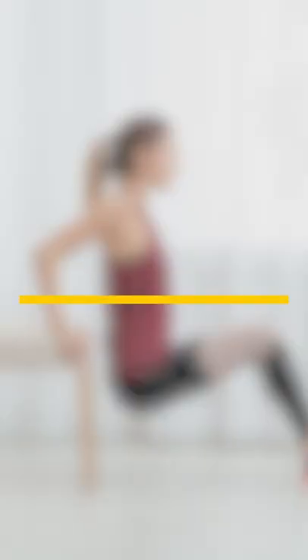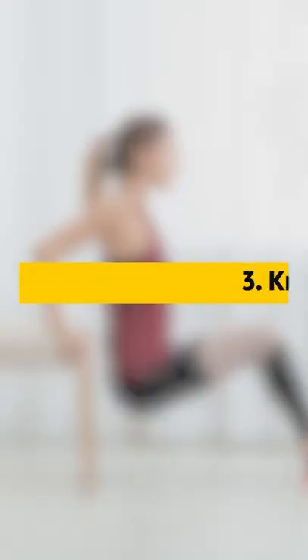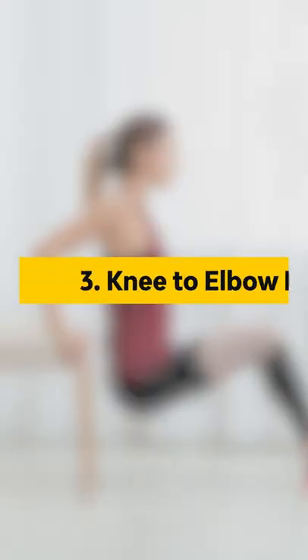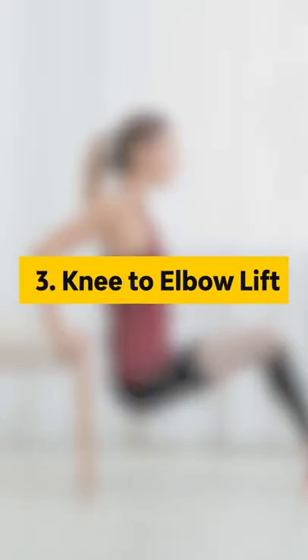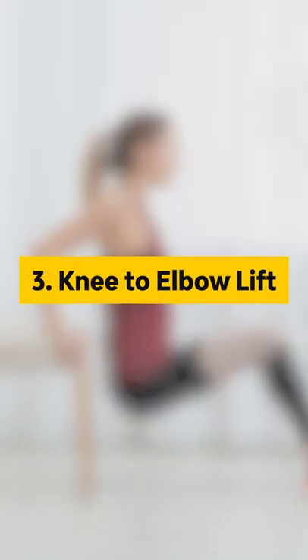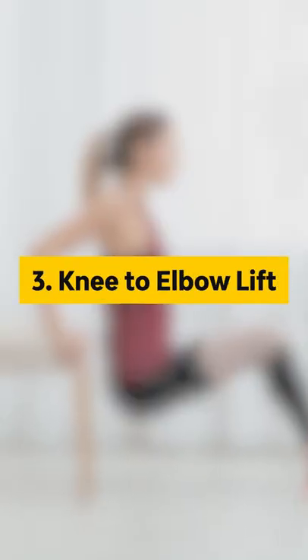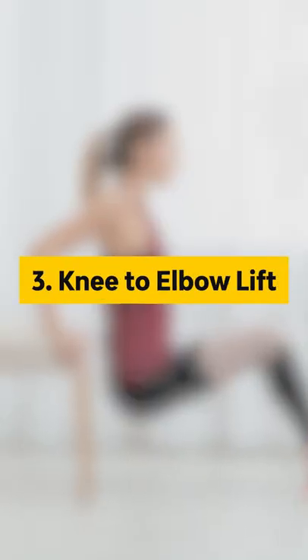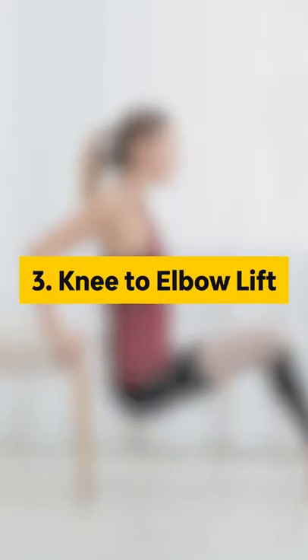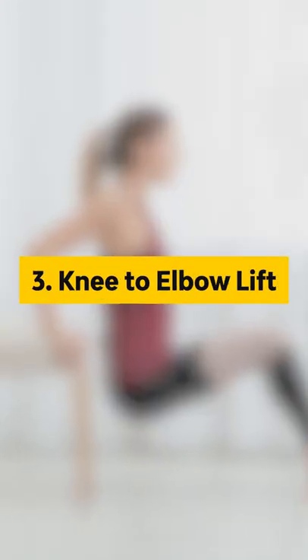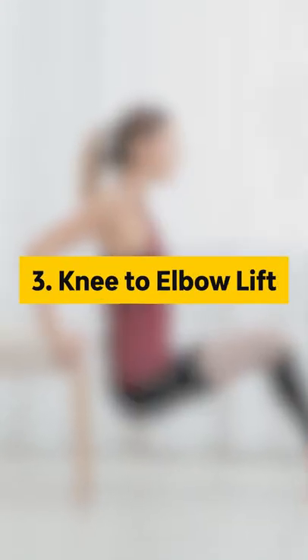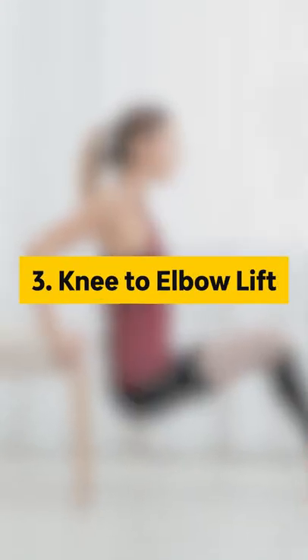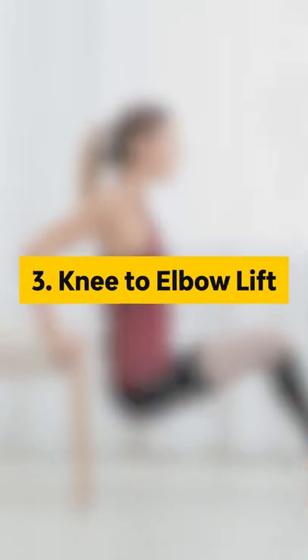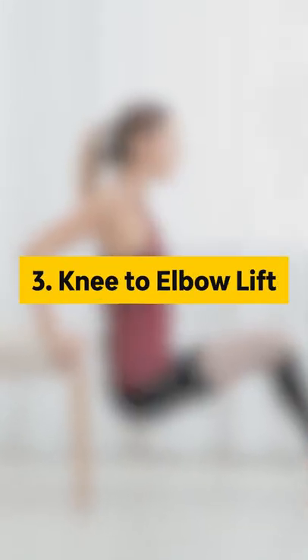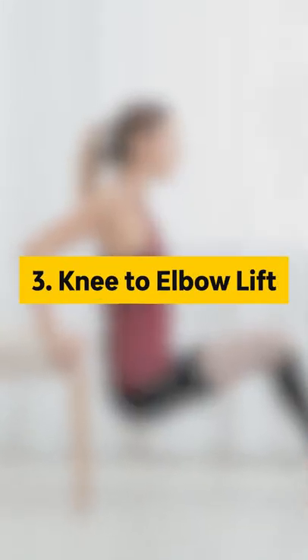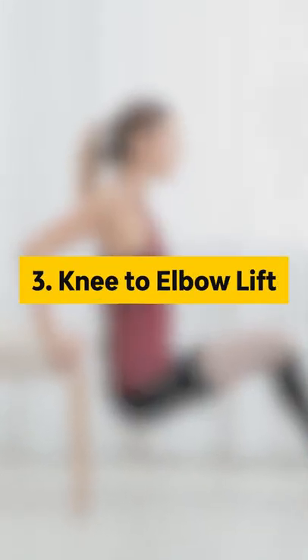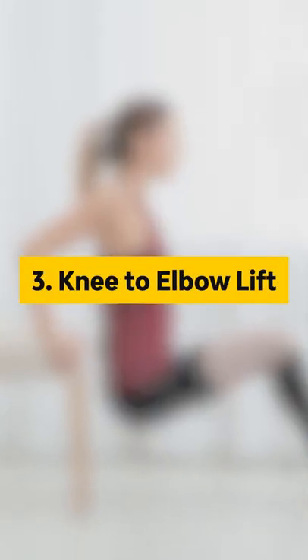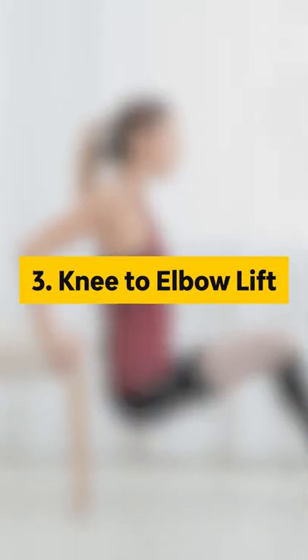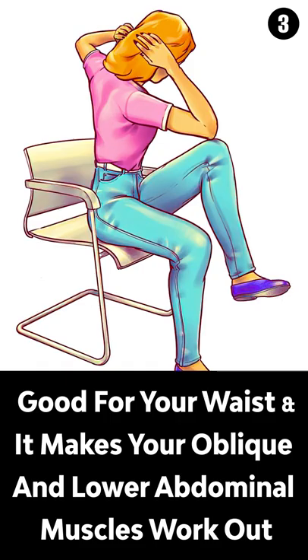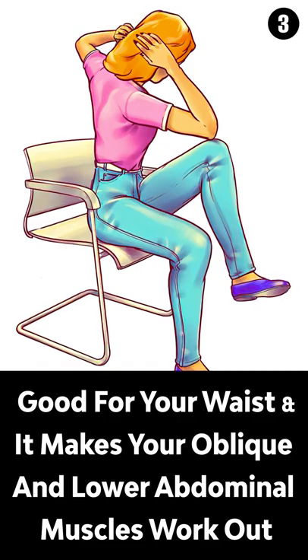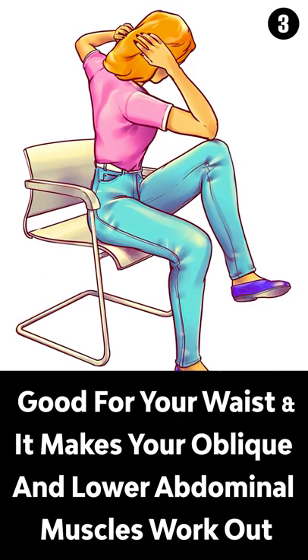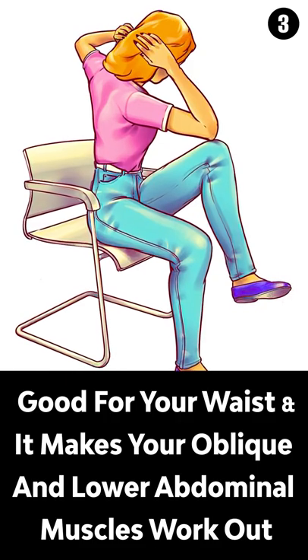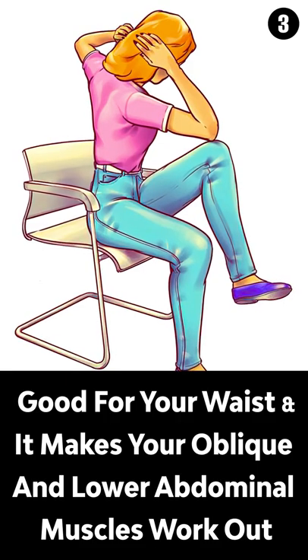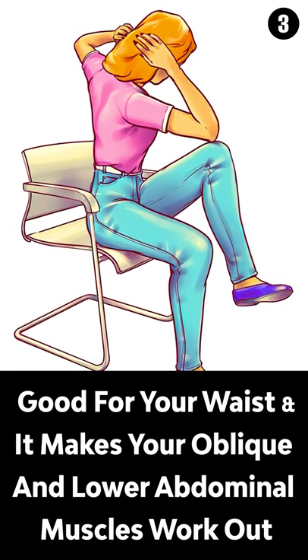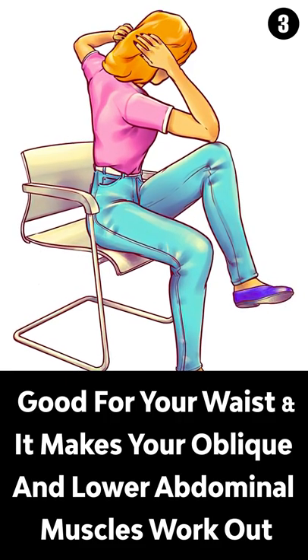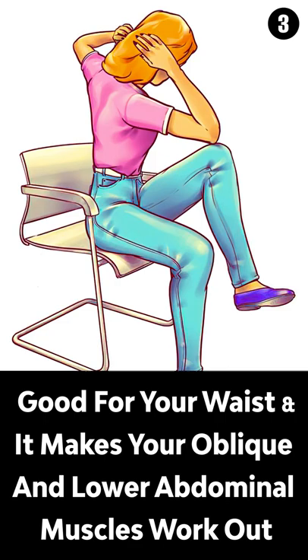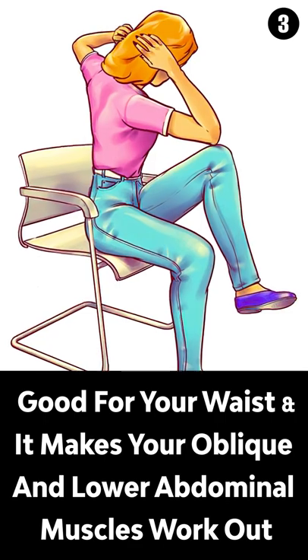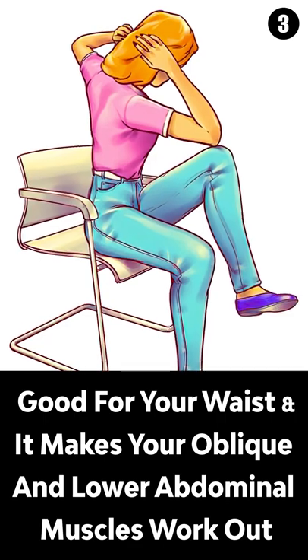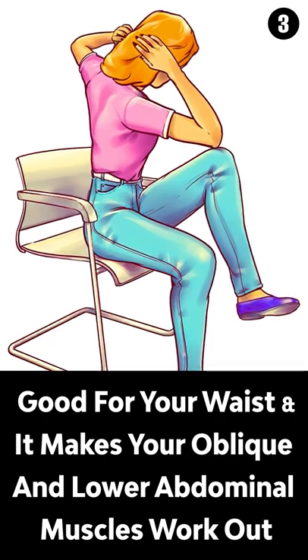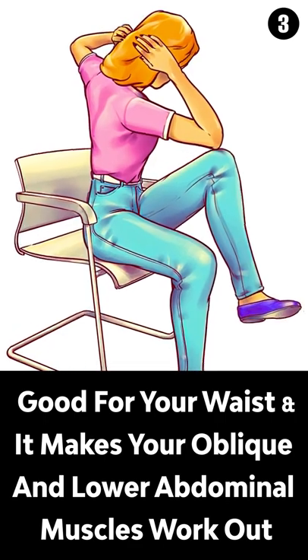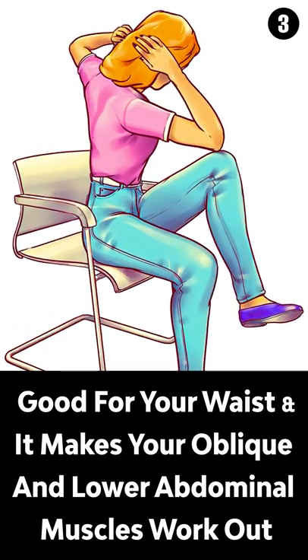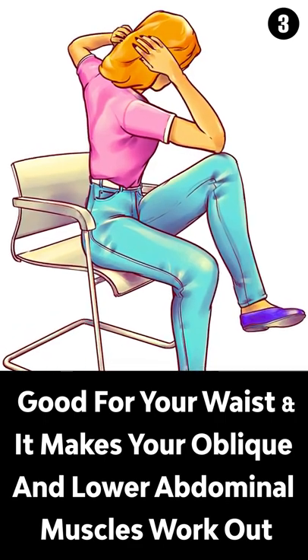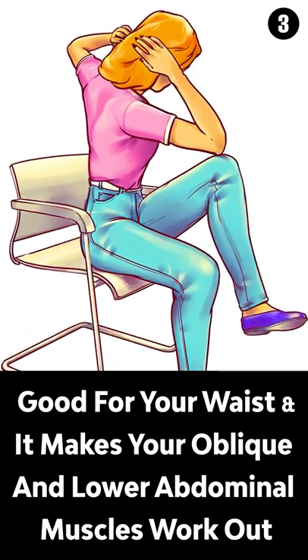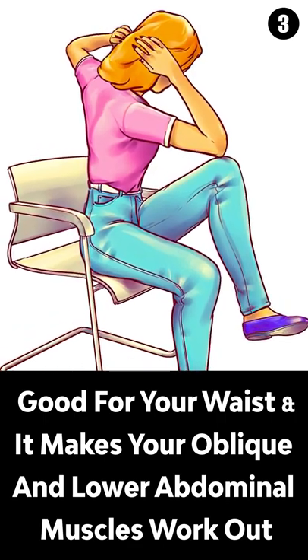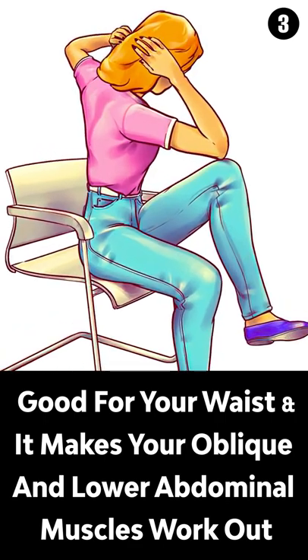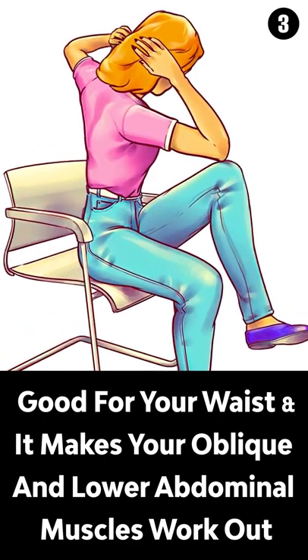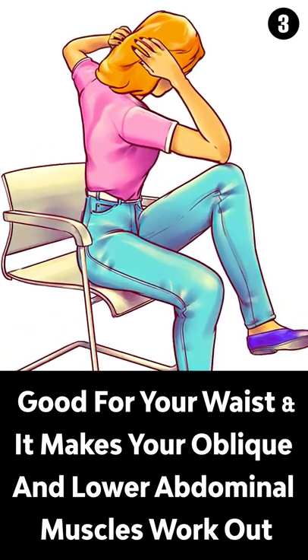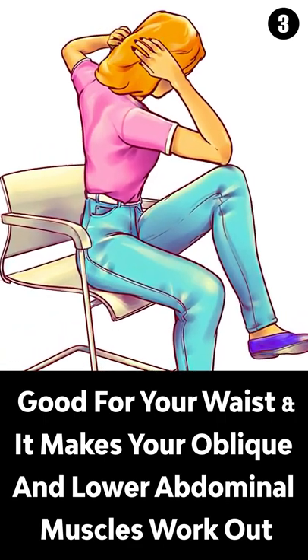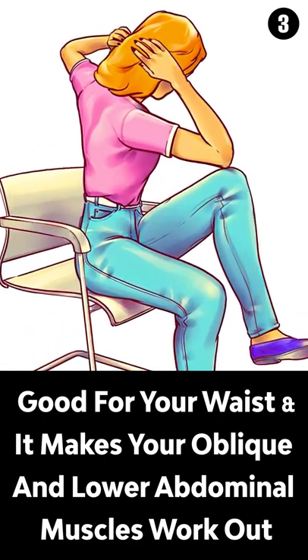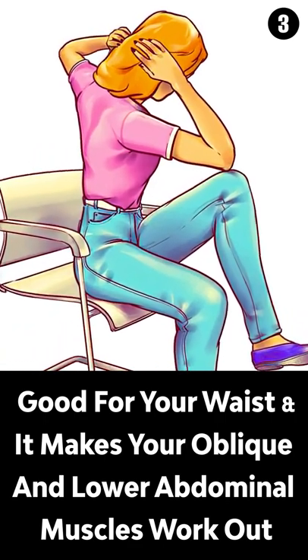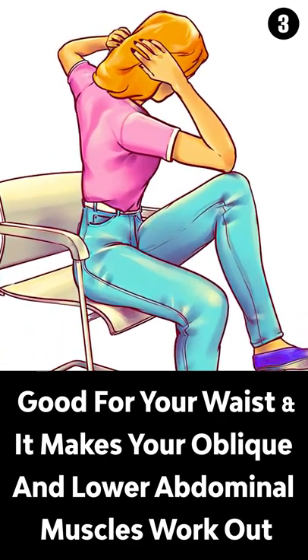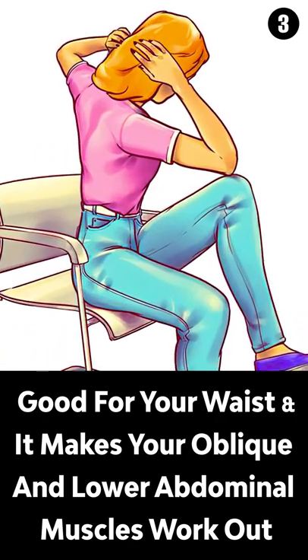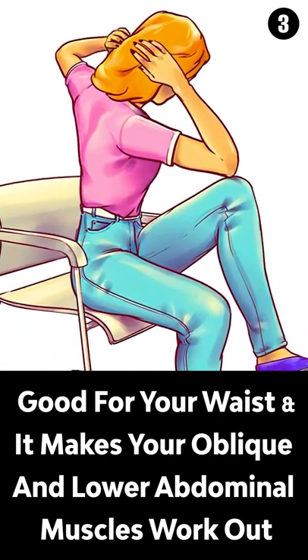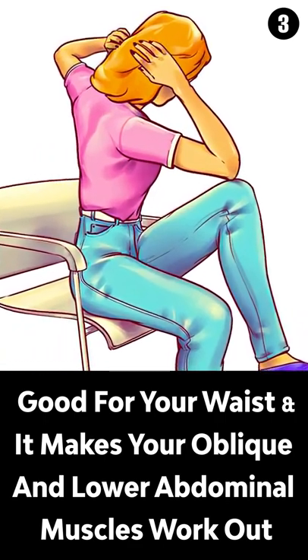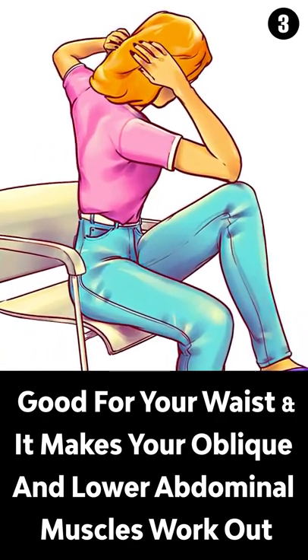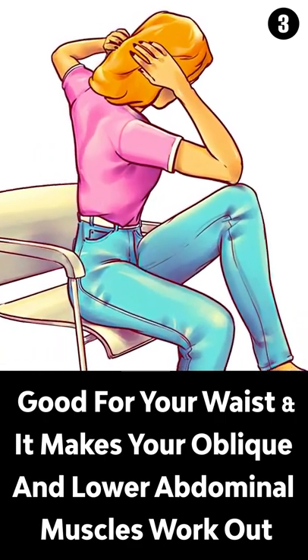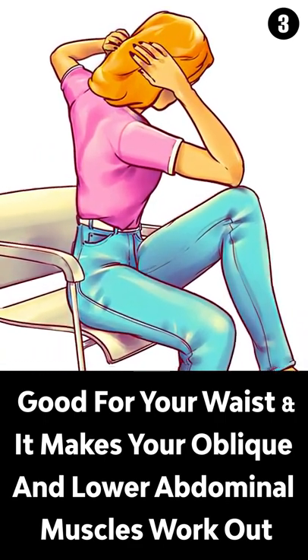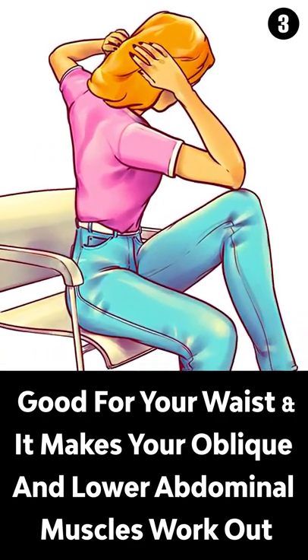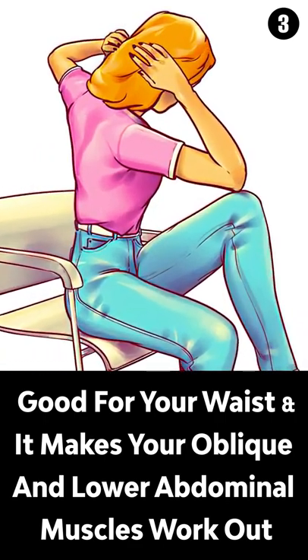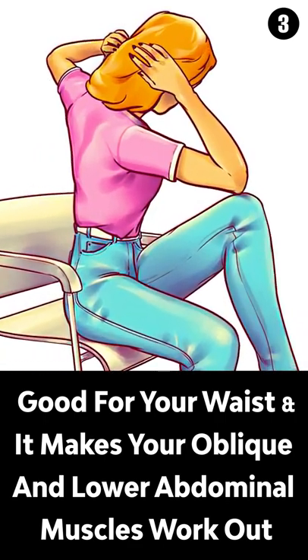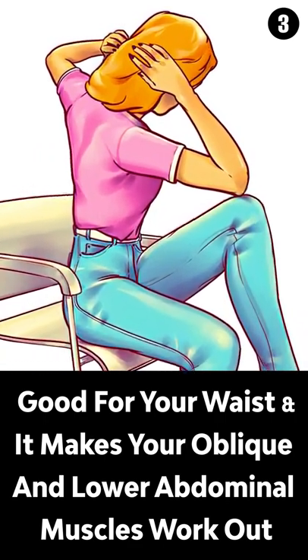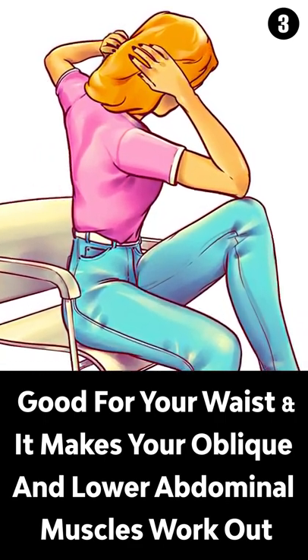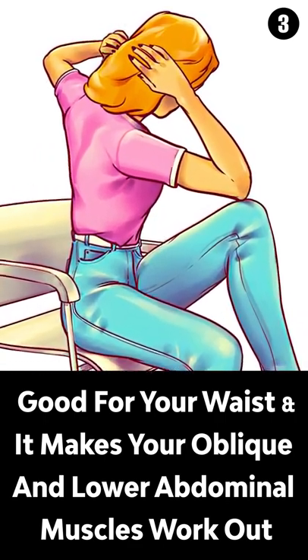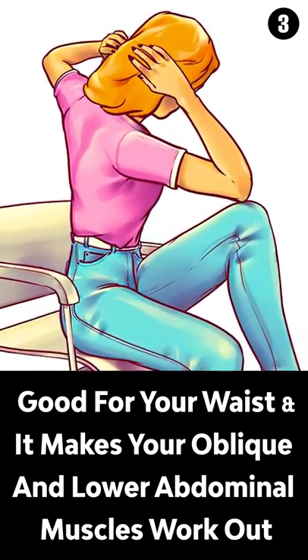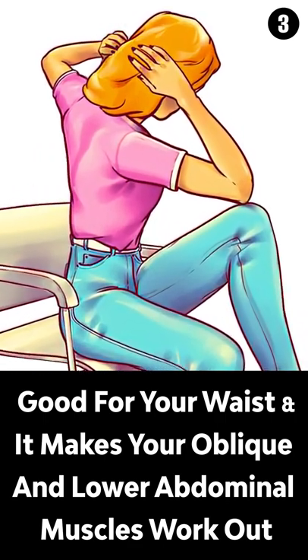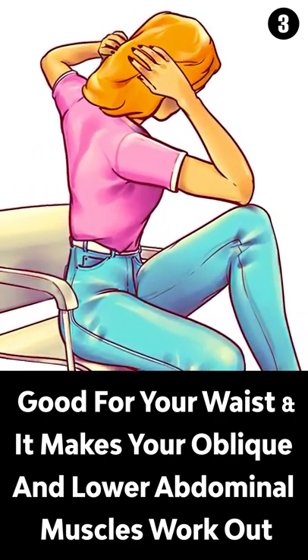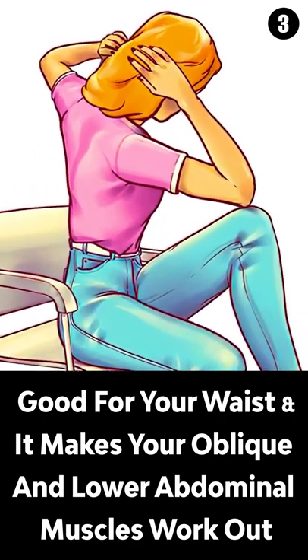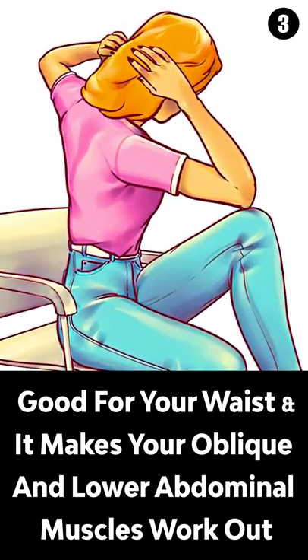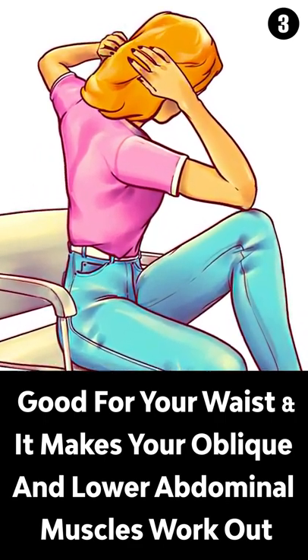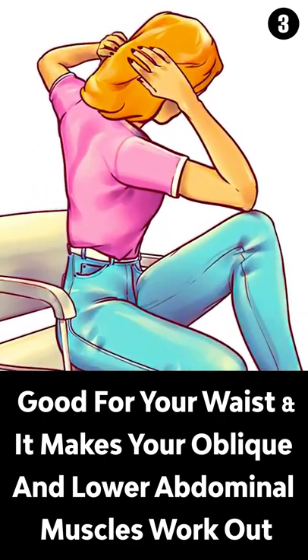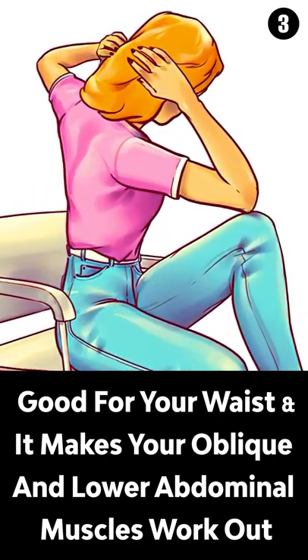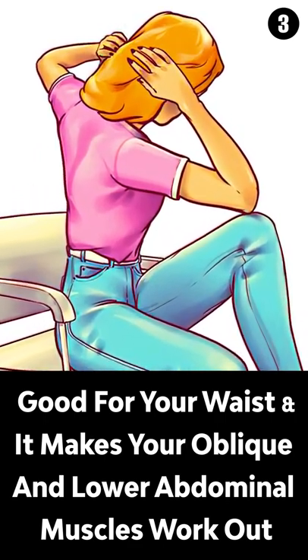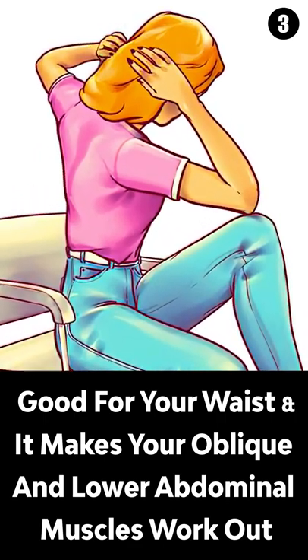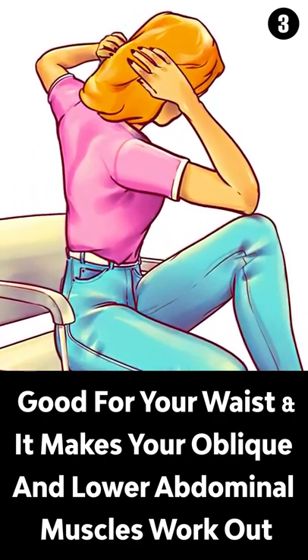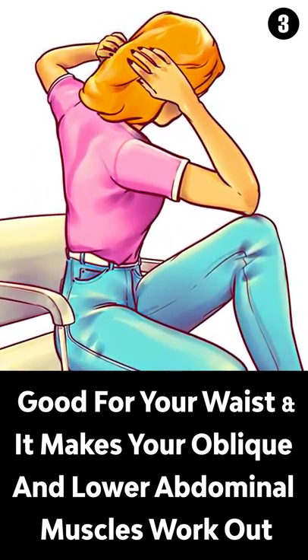Number 3, Knee-to-Elbow Lift. This exercise is really good for your waist. It makes your oblique and lower abdominal muscles work out.